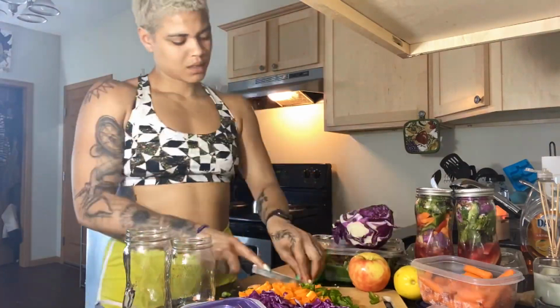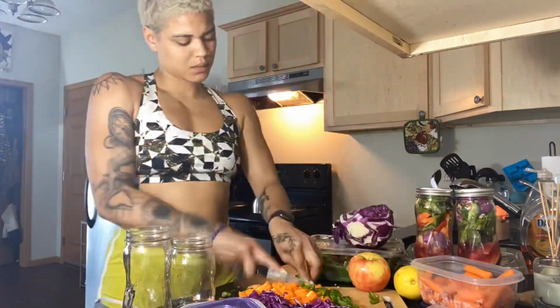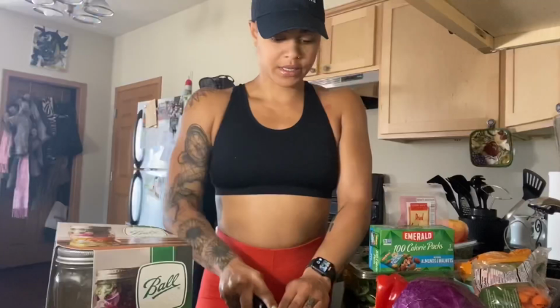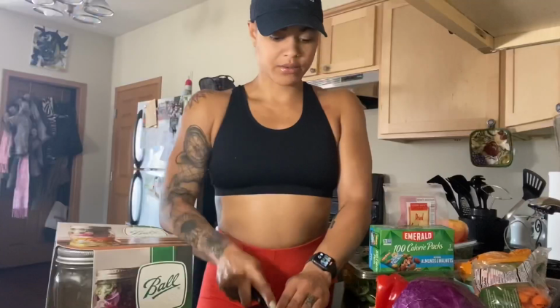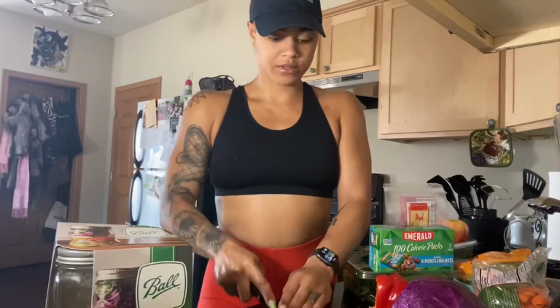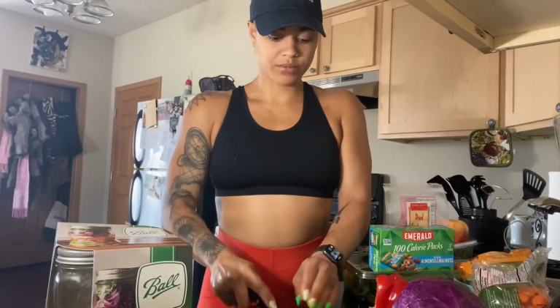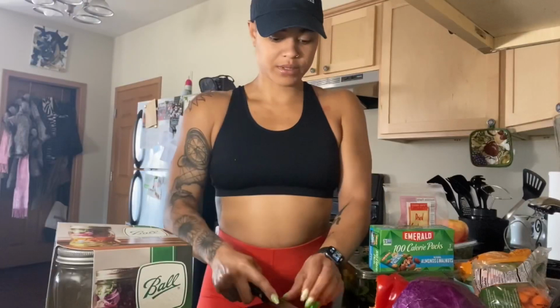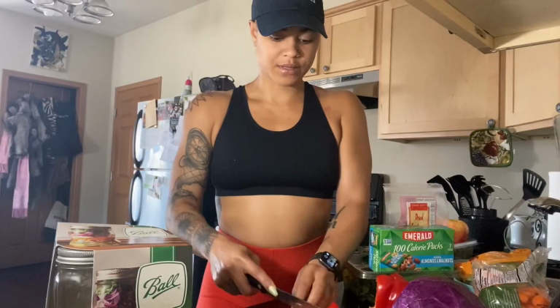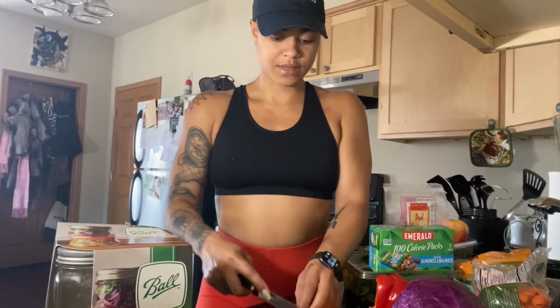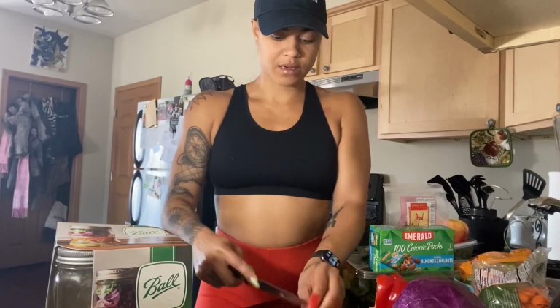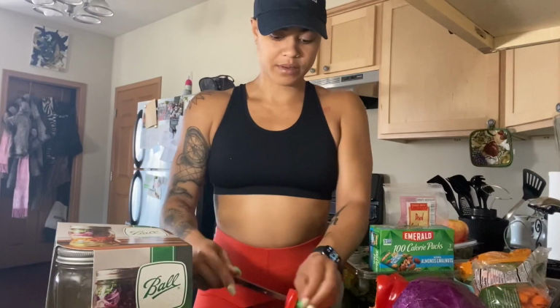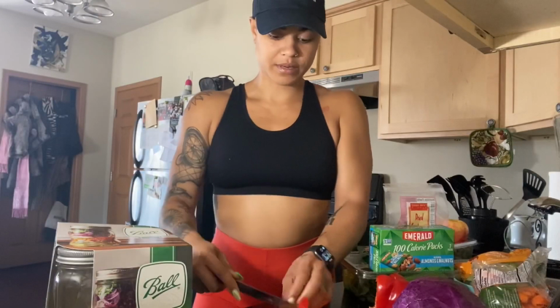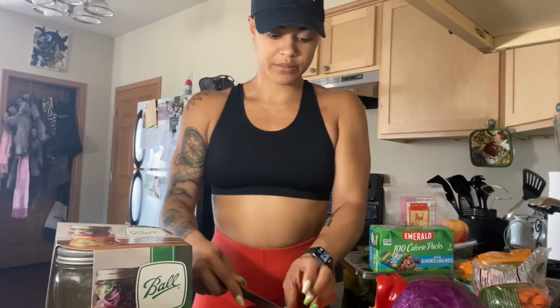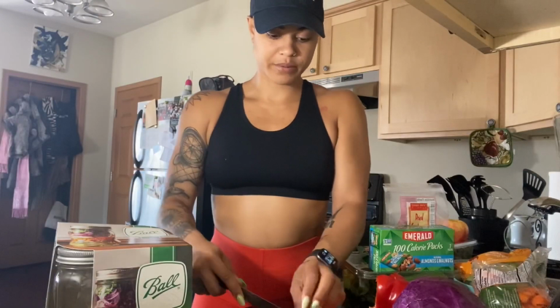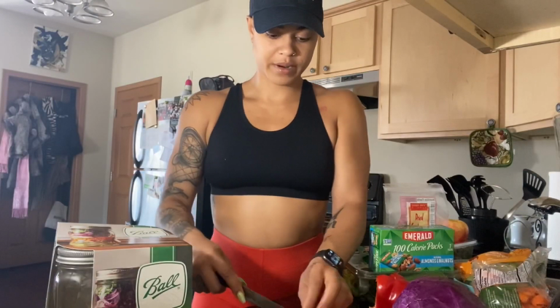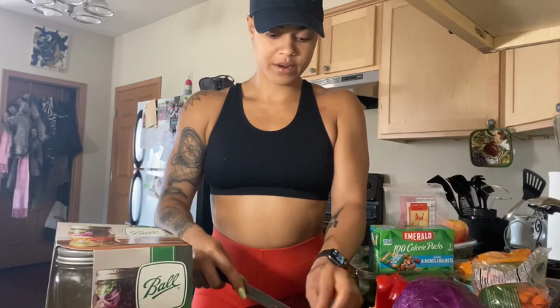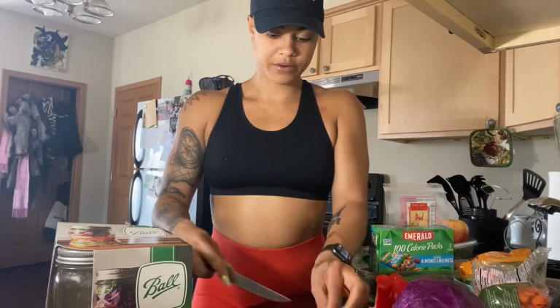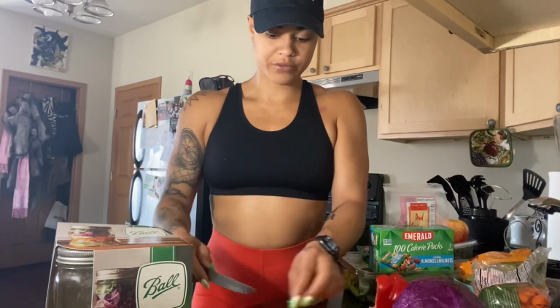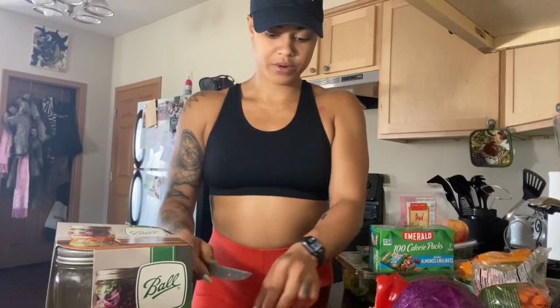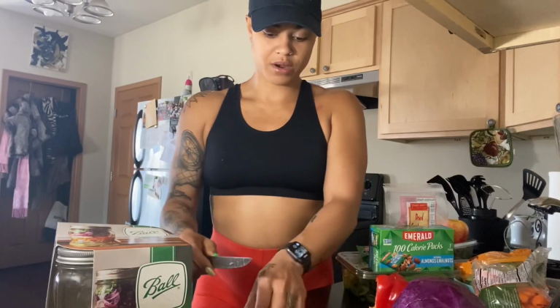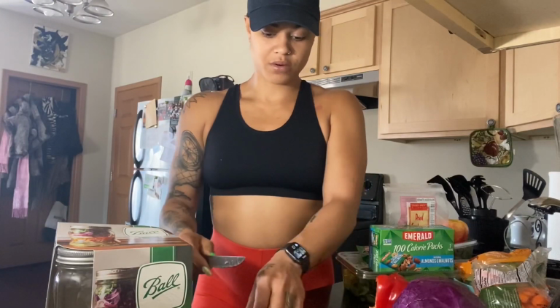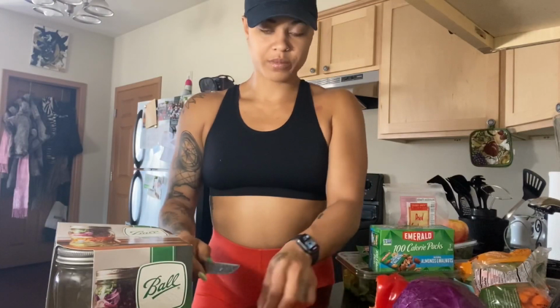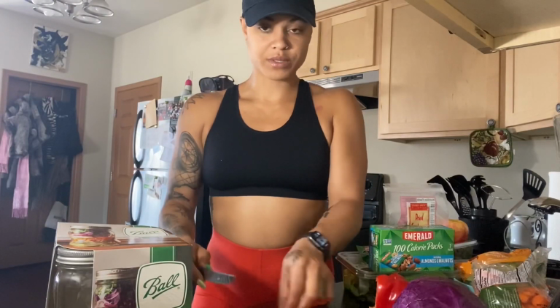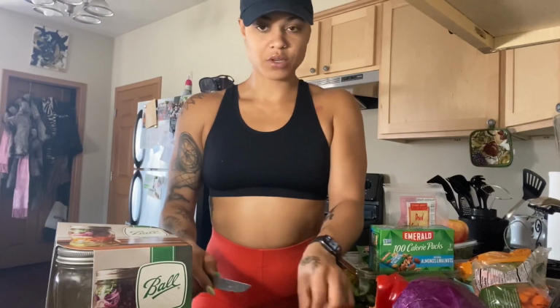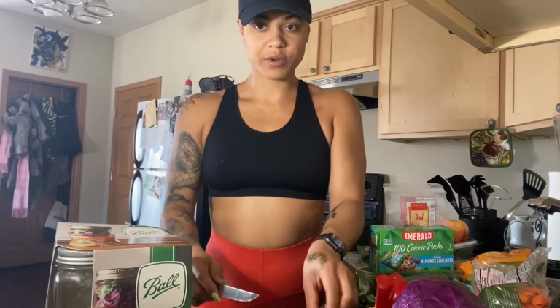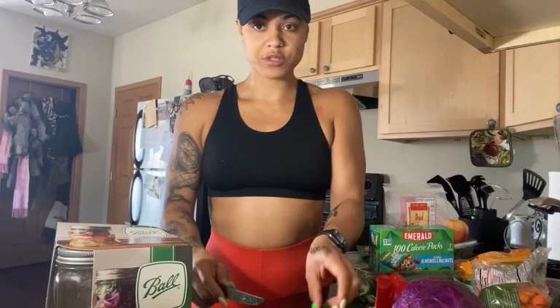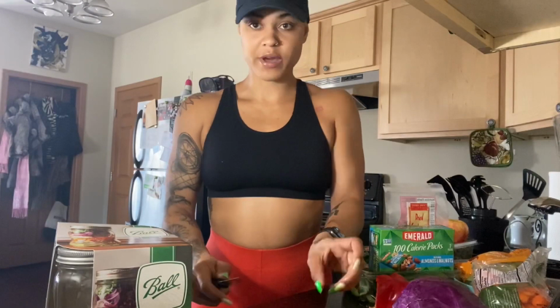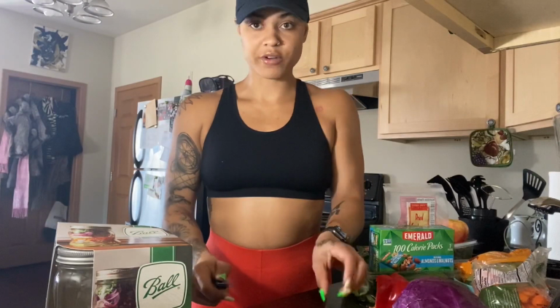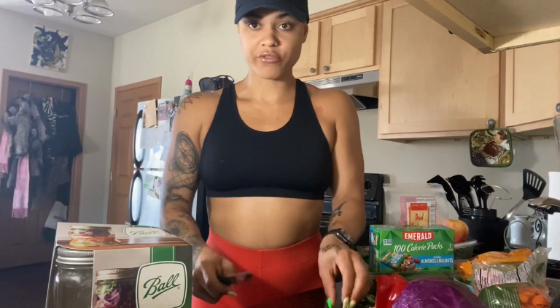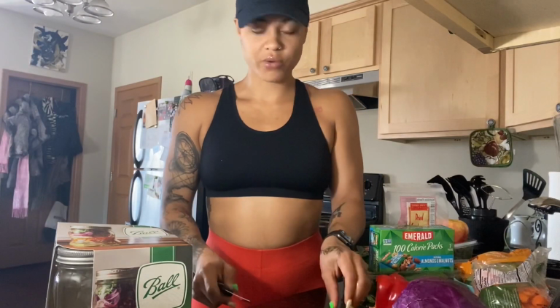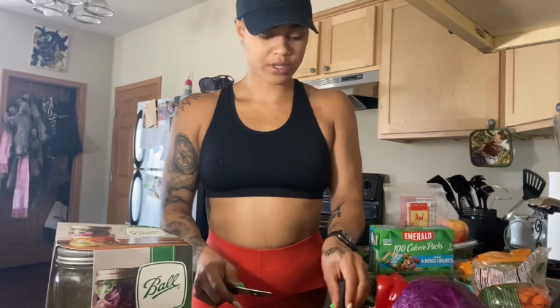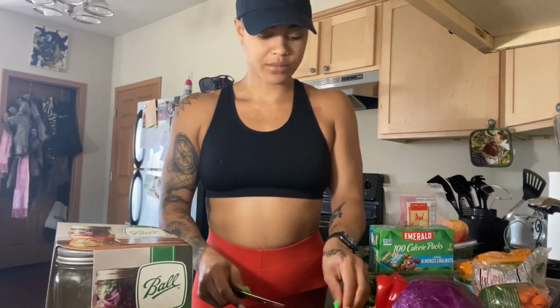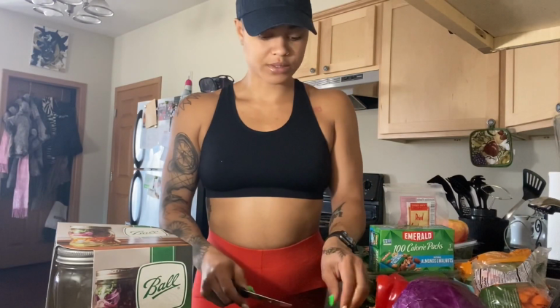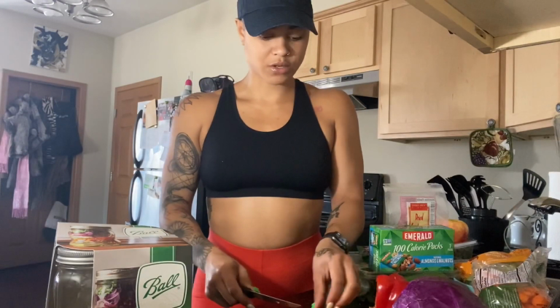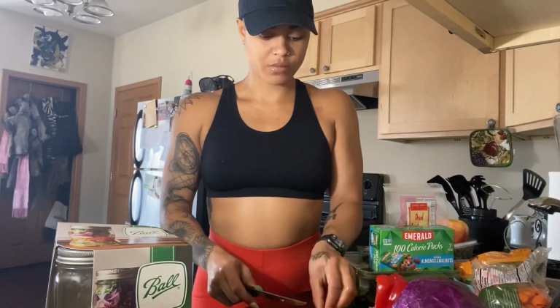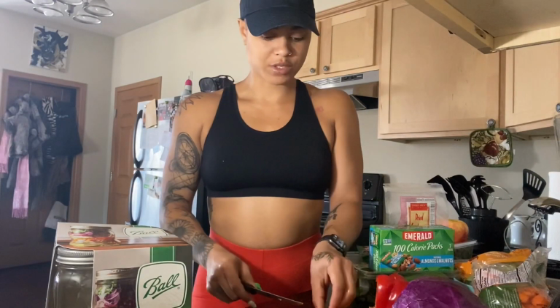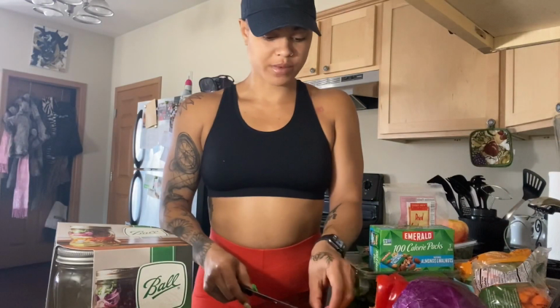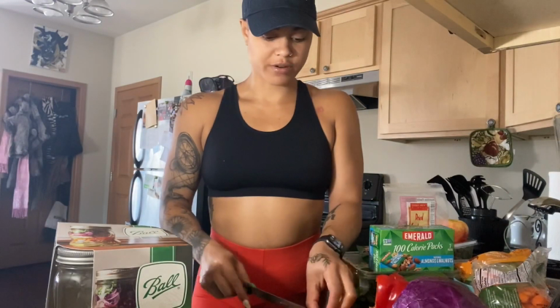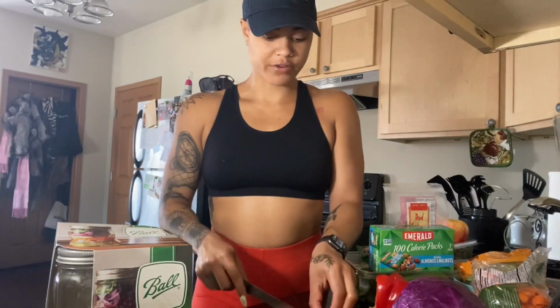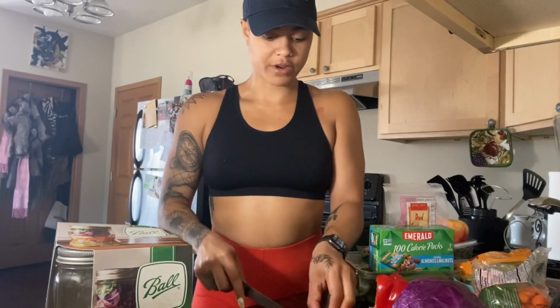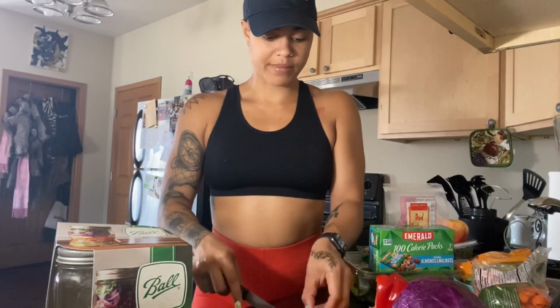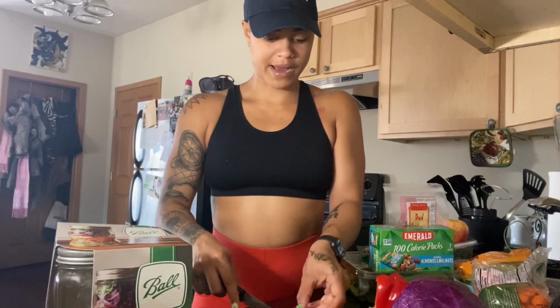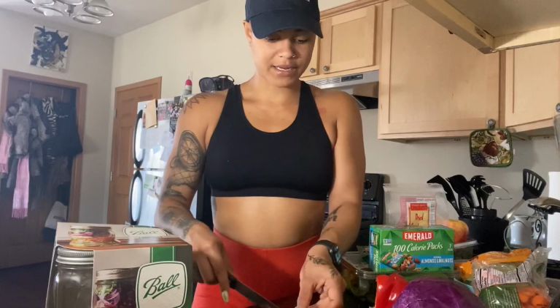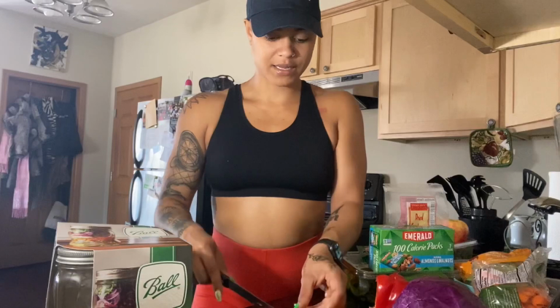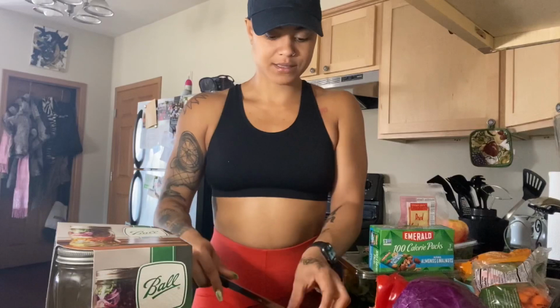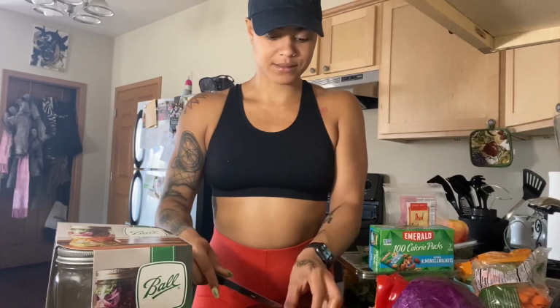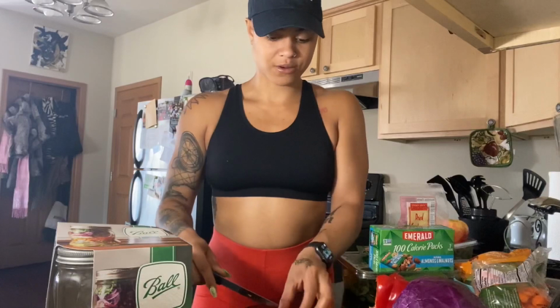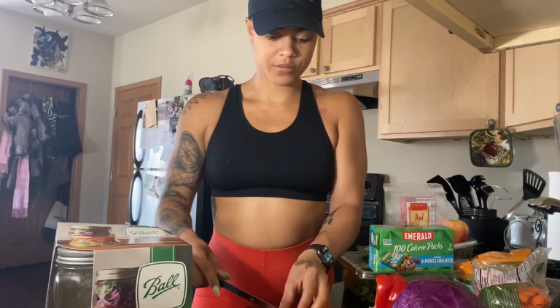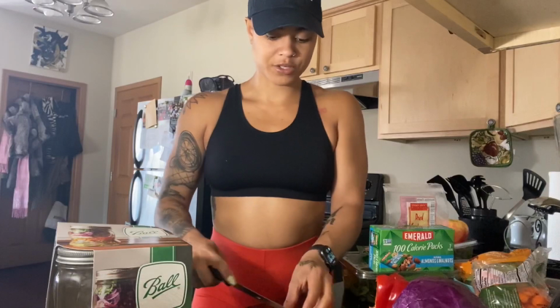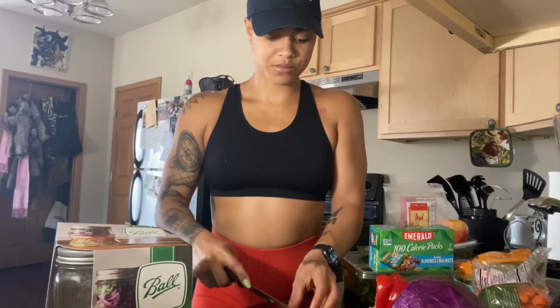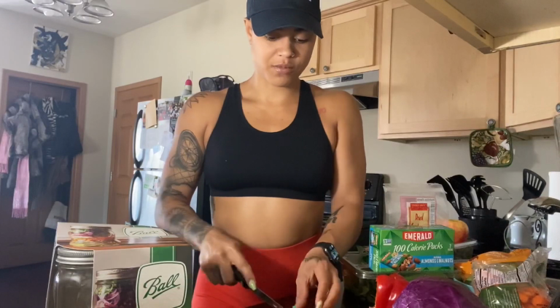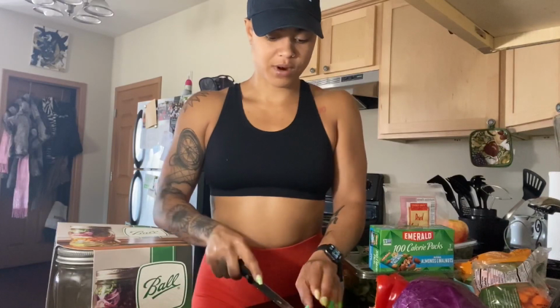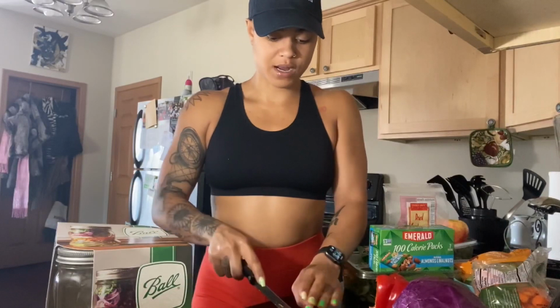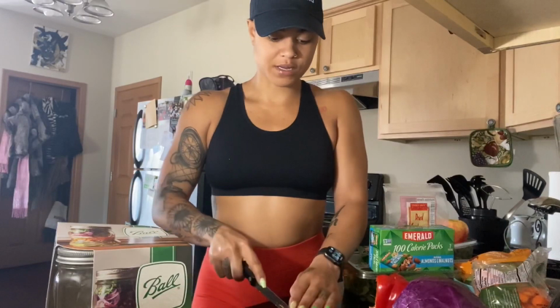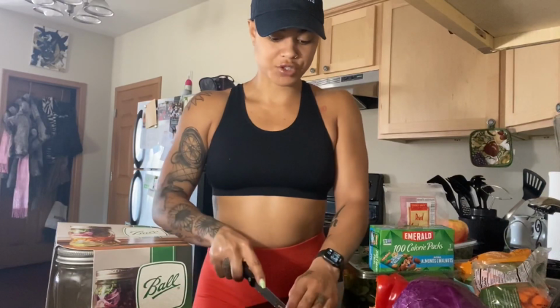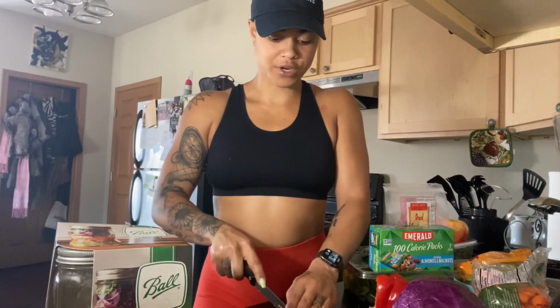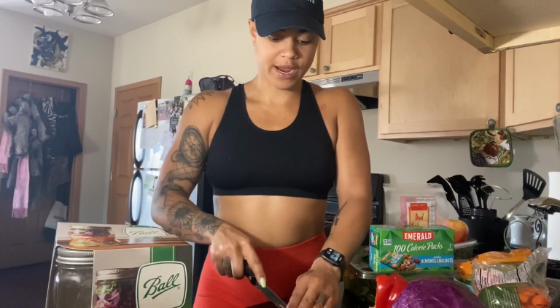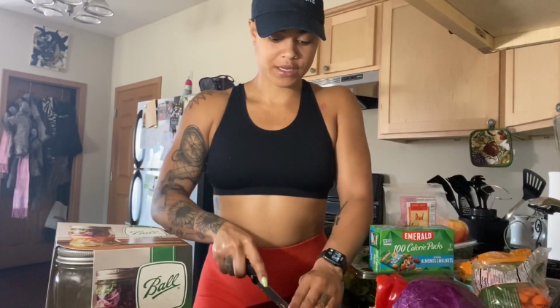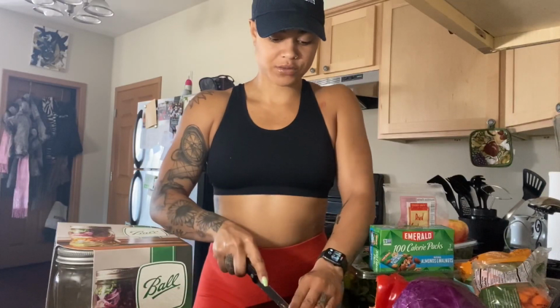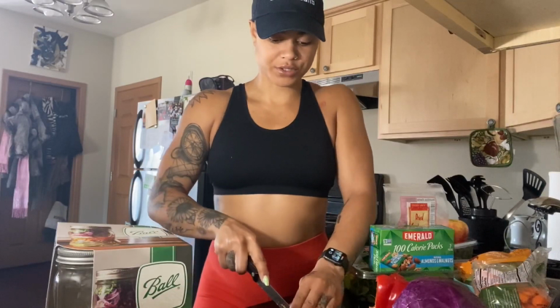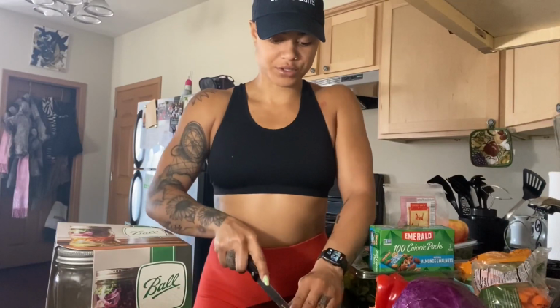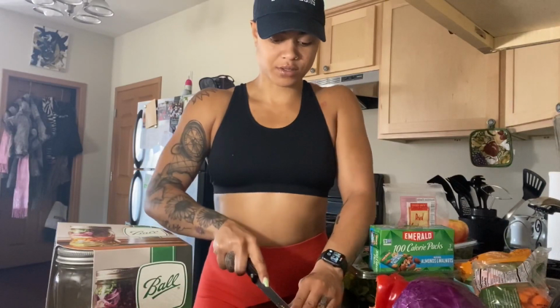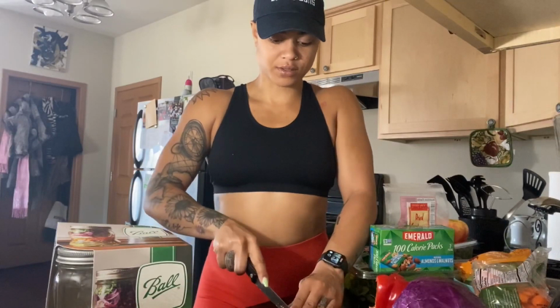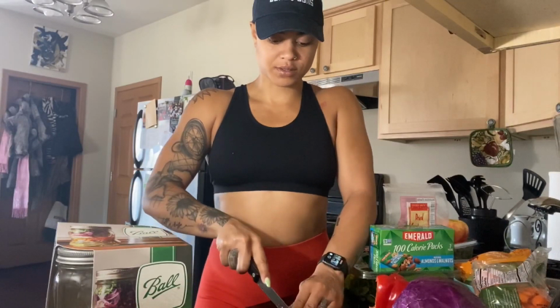When you really think about it, preparing your food at home is so much better for you, so much better for your body, and so much more on track towards your goals.